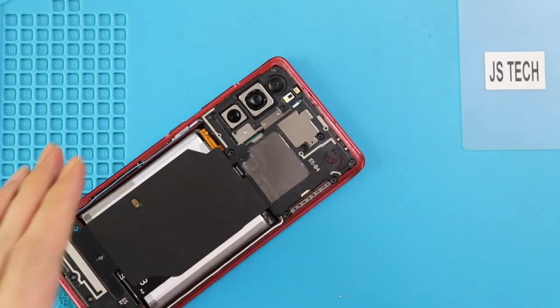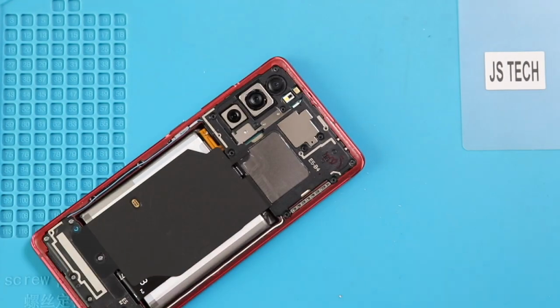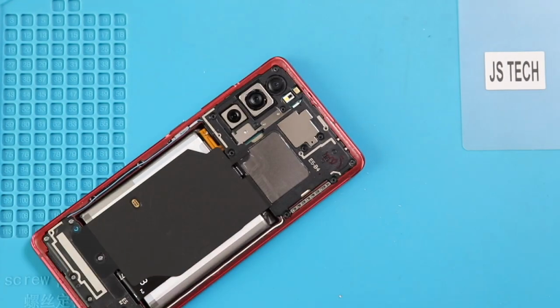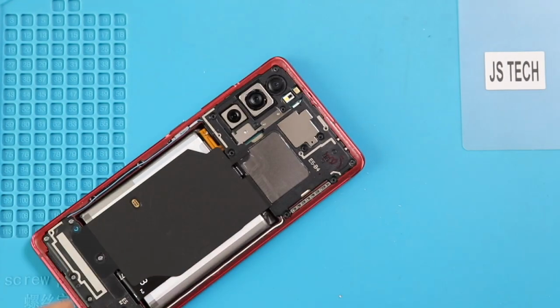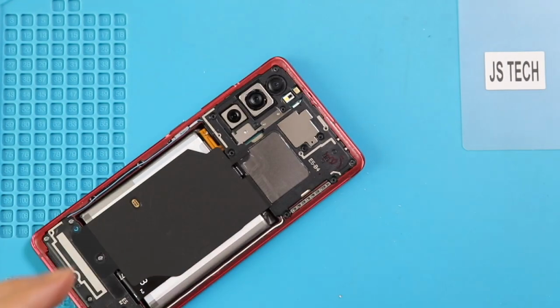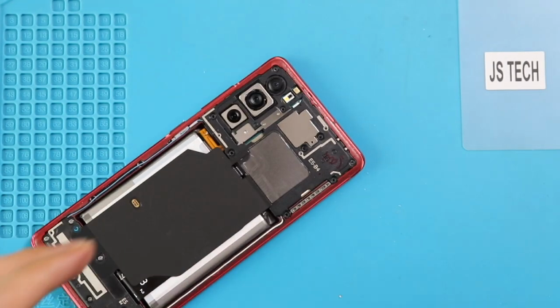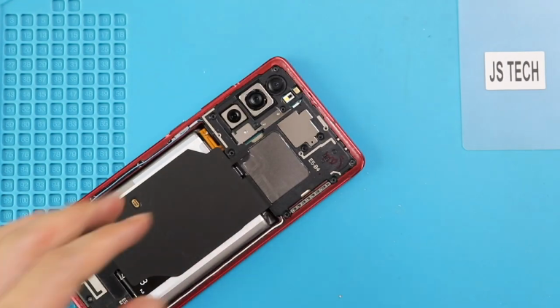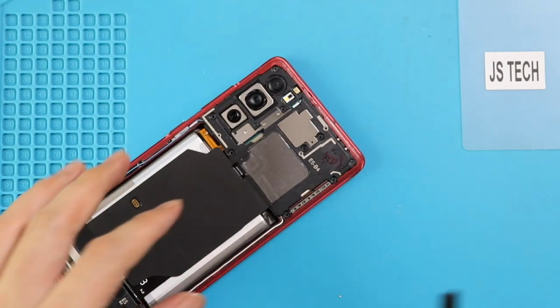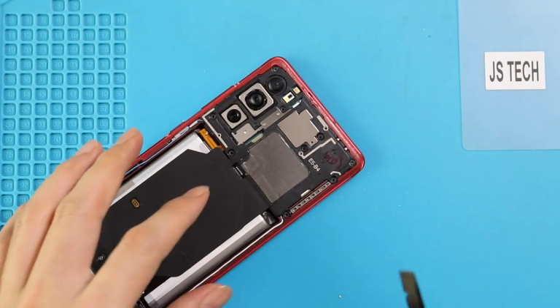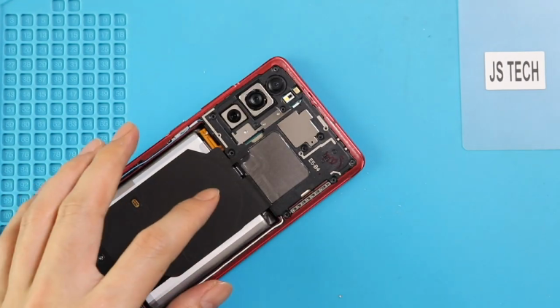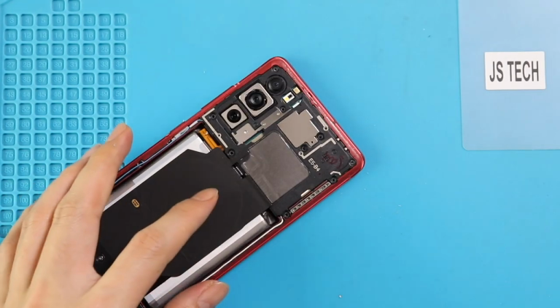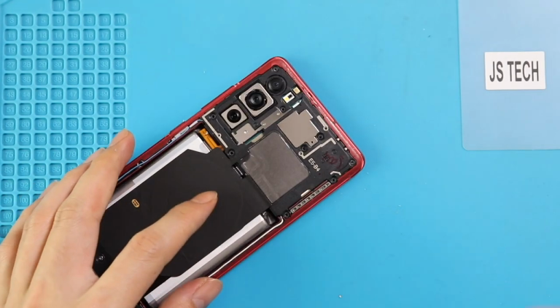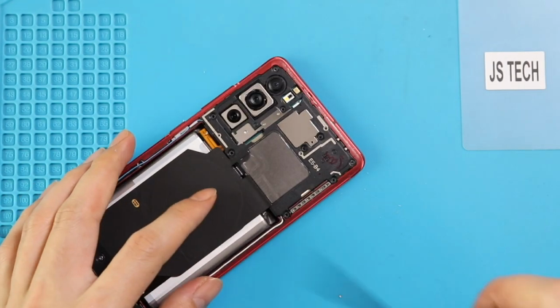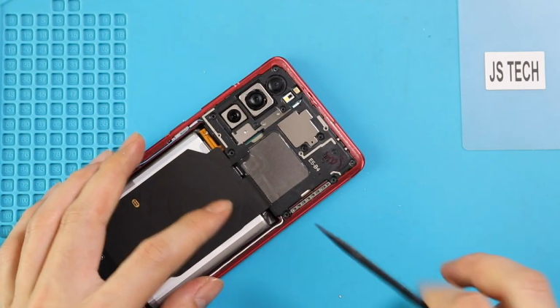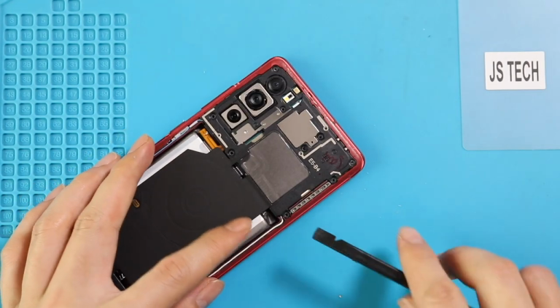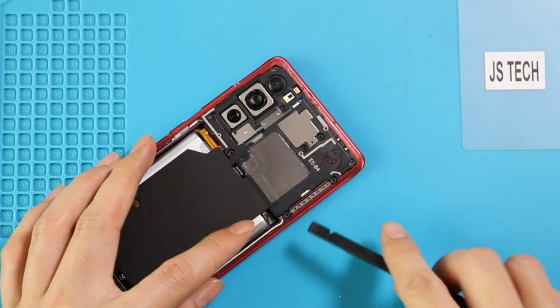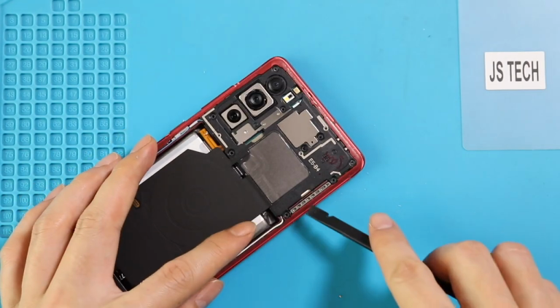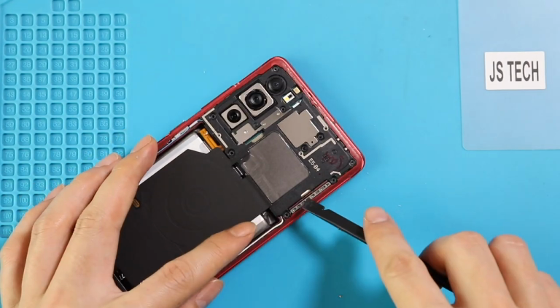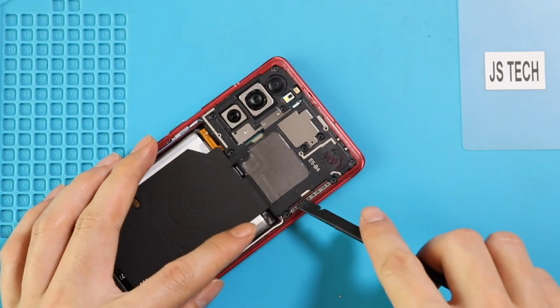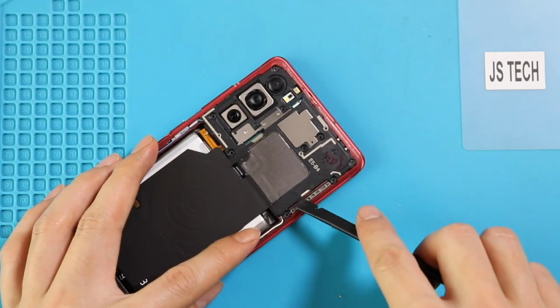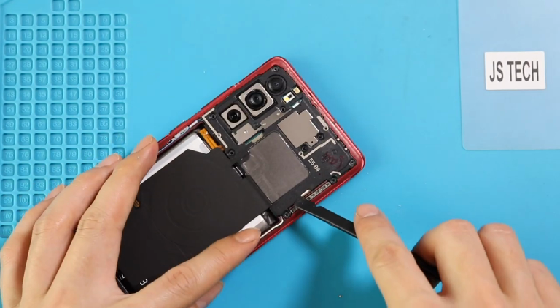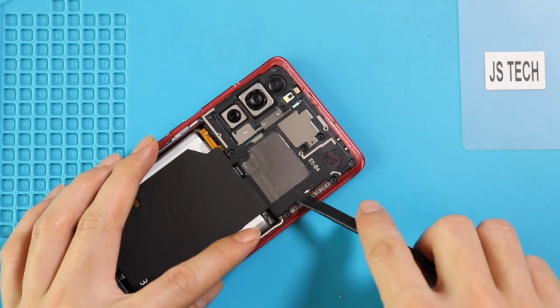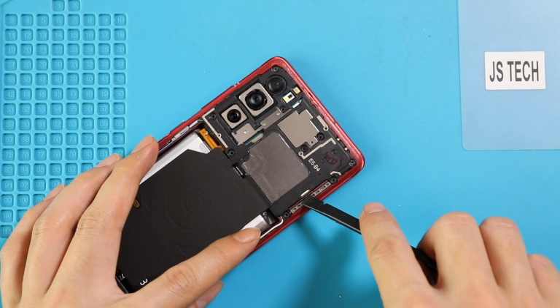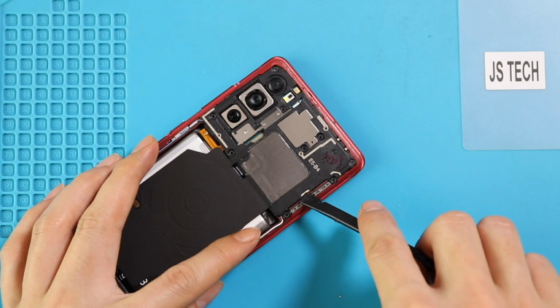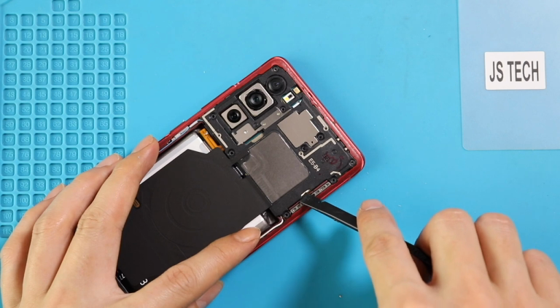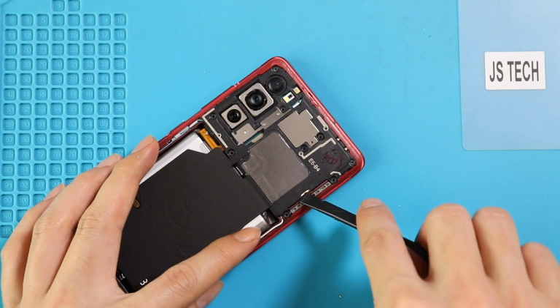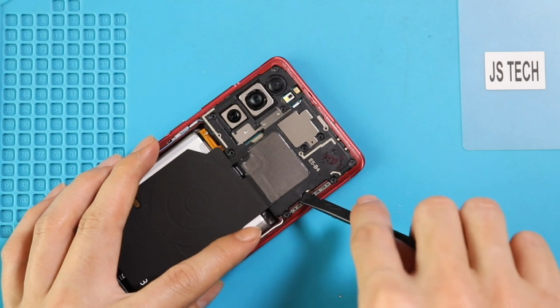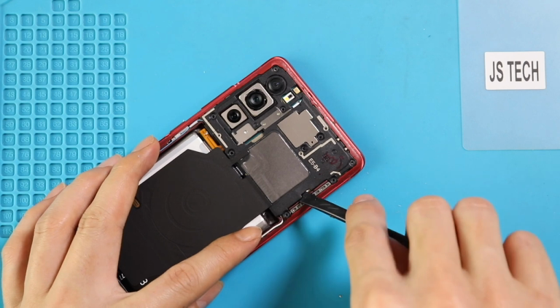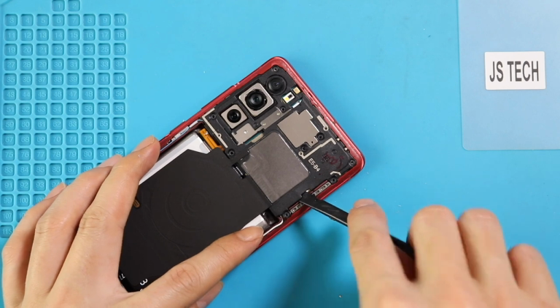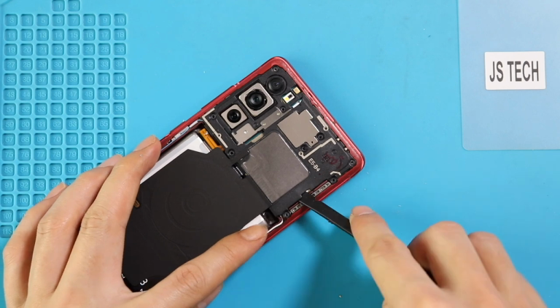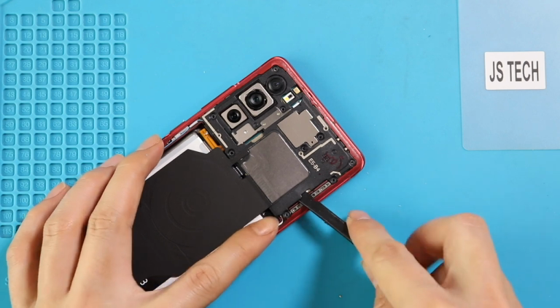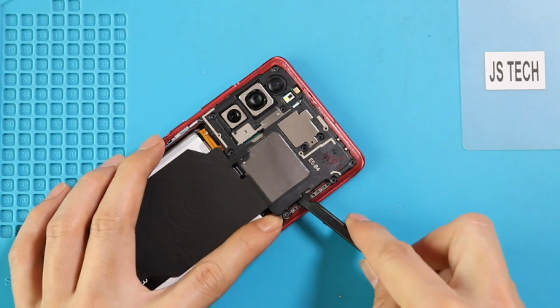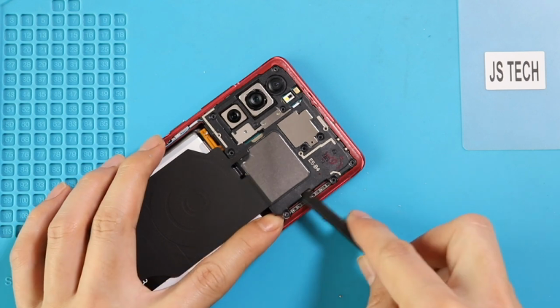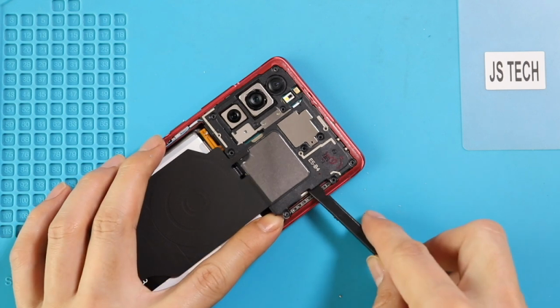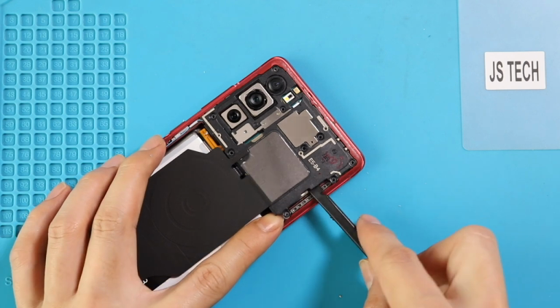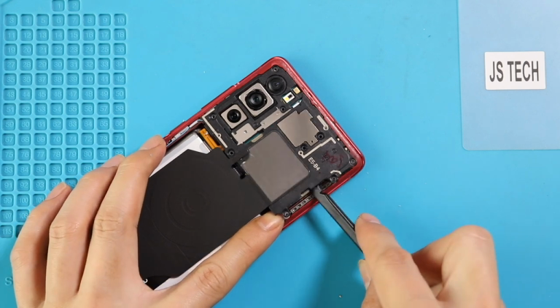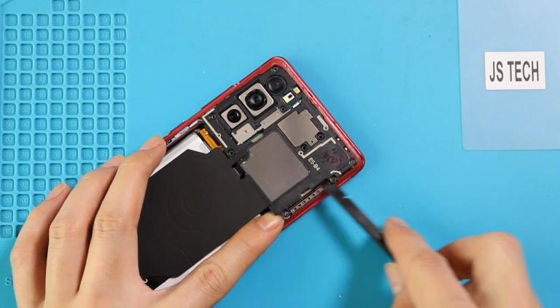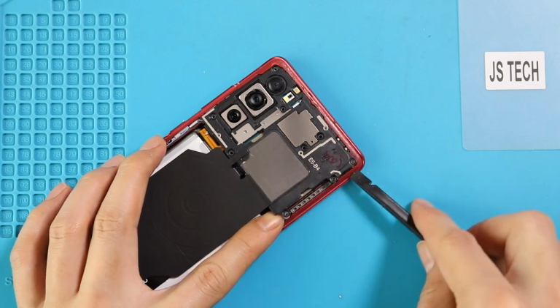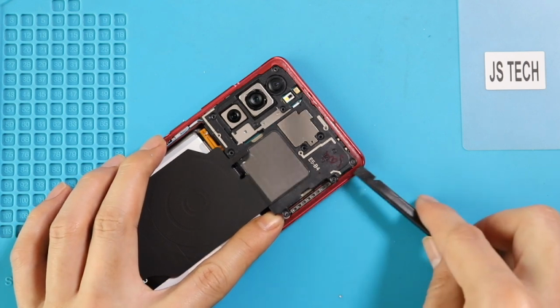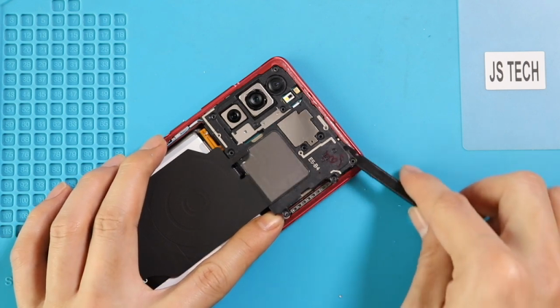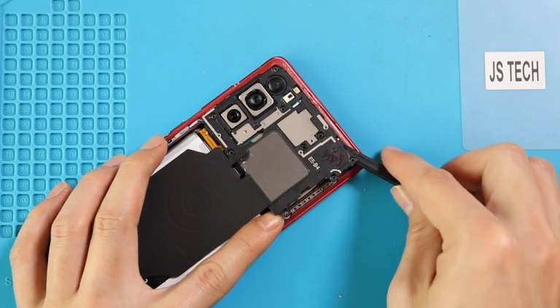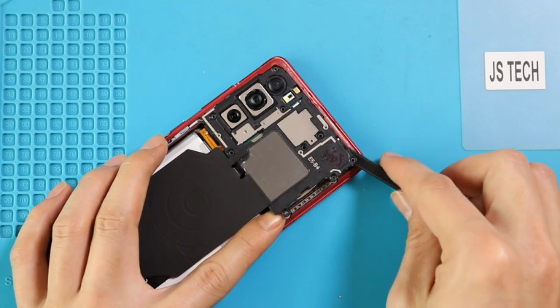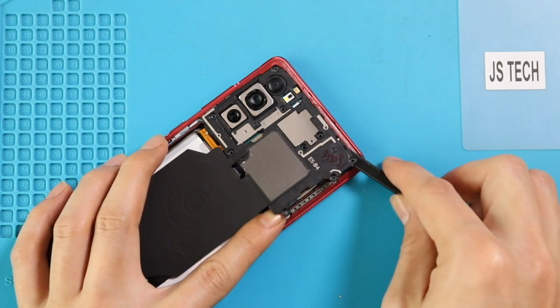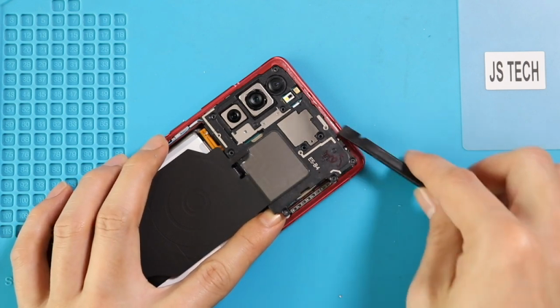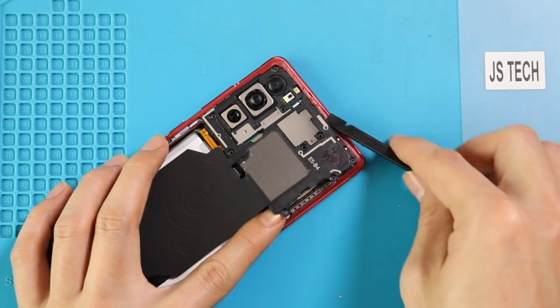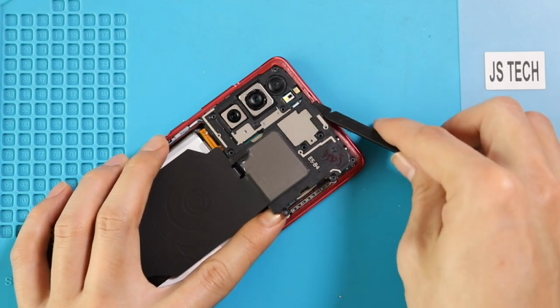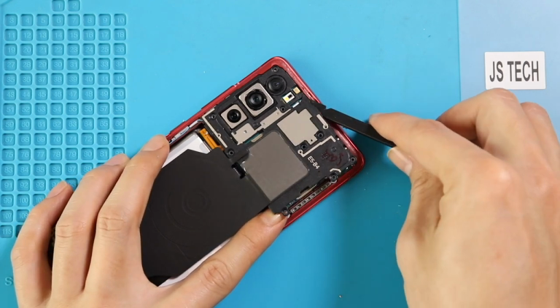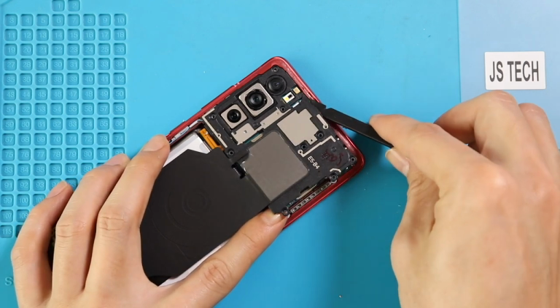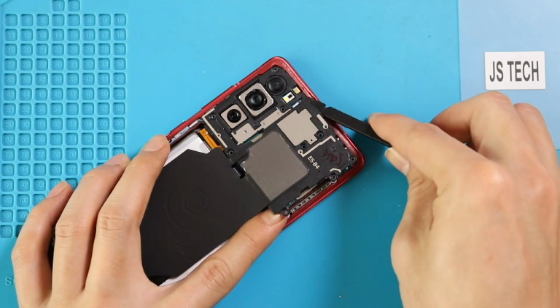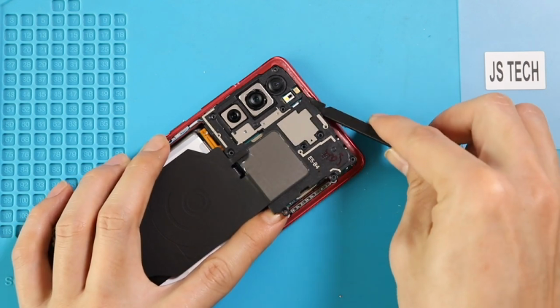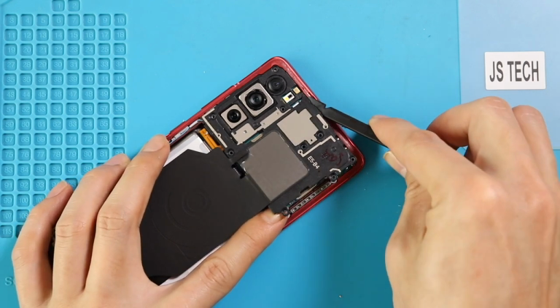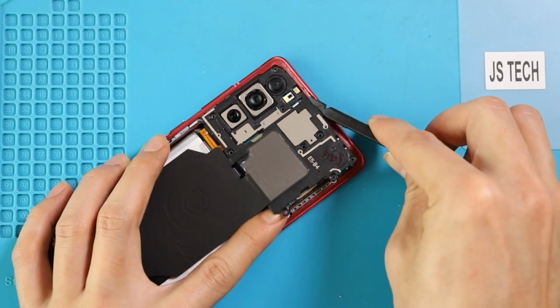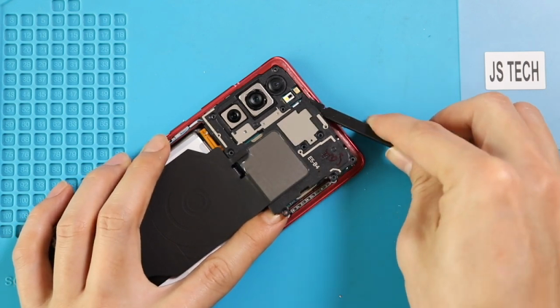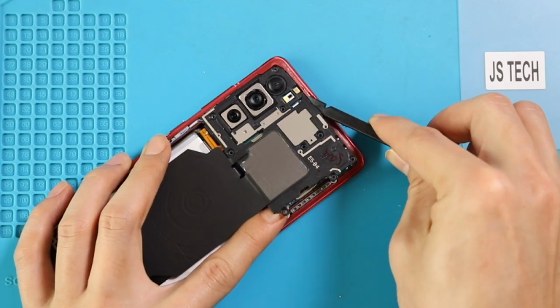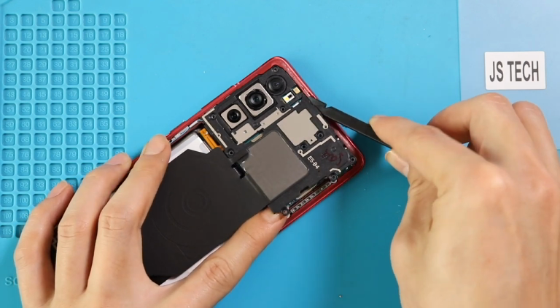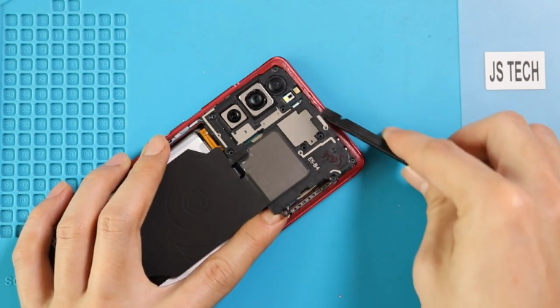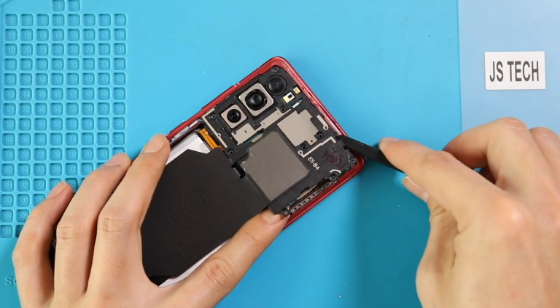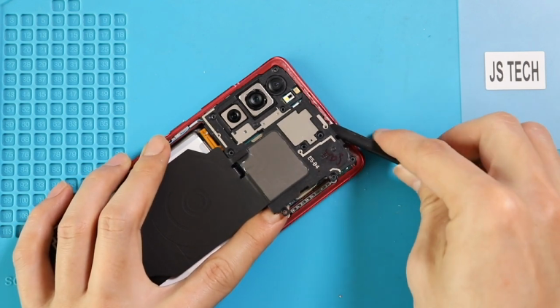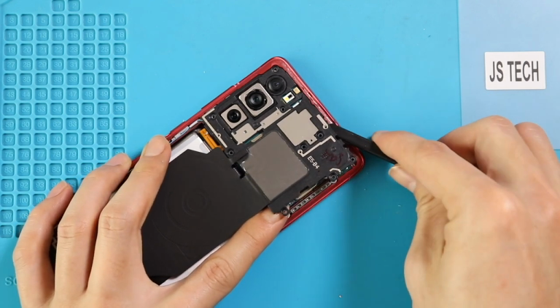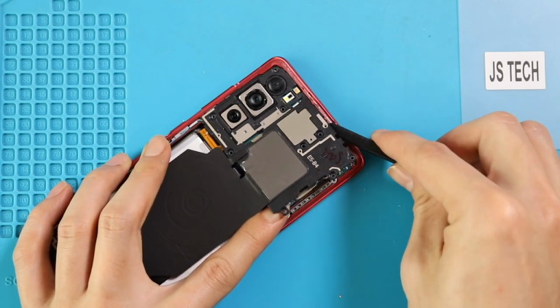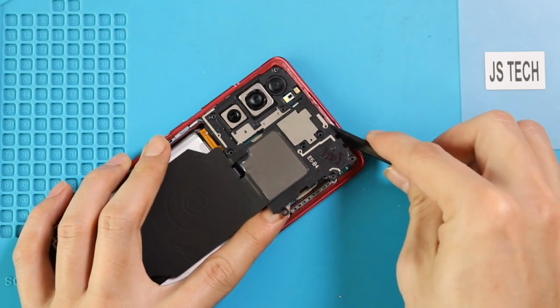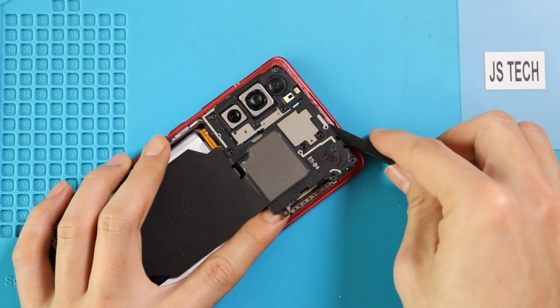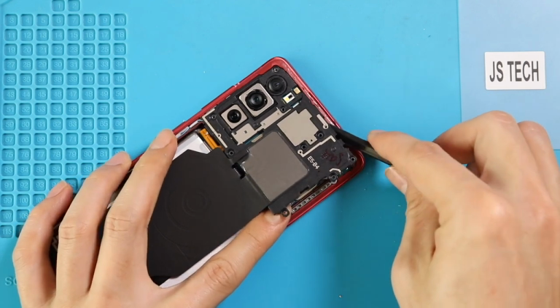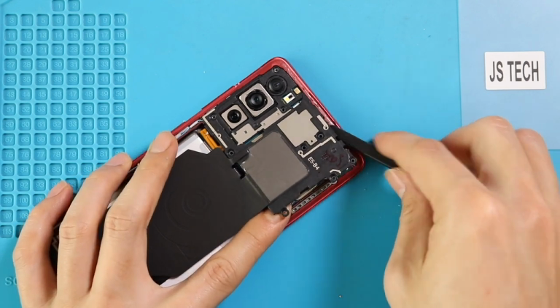While raising, be gentle. First, lift the frame and then disconnect the wireless coil and then the battery plug before taking out the pad and frame.